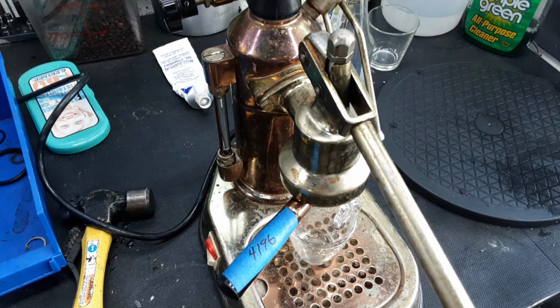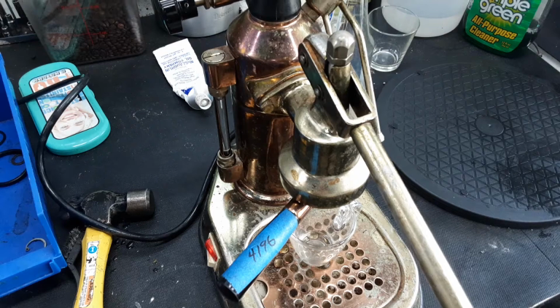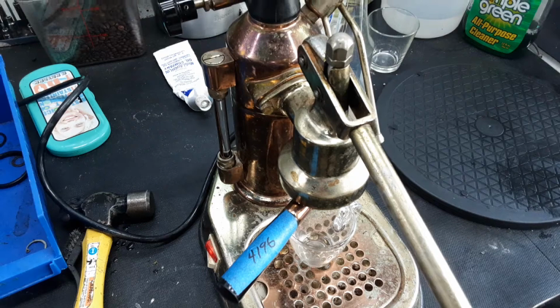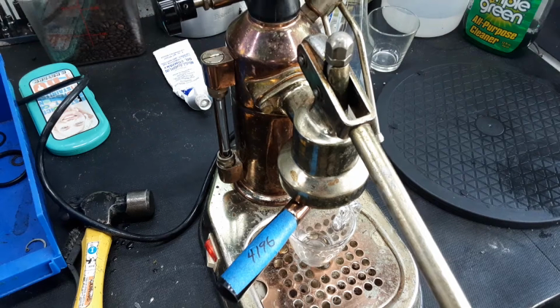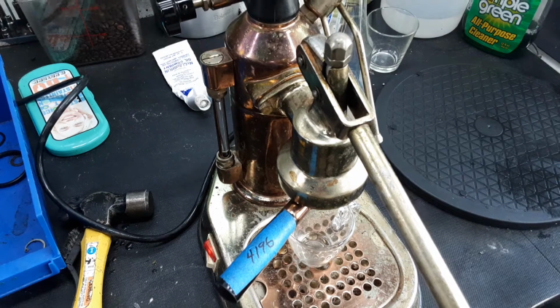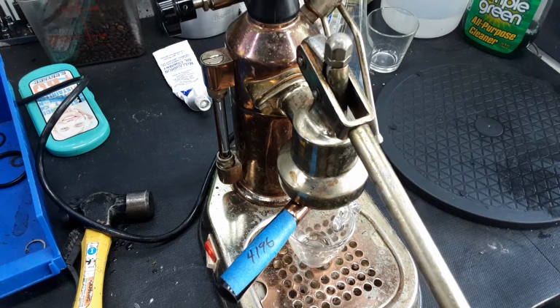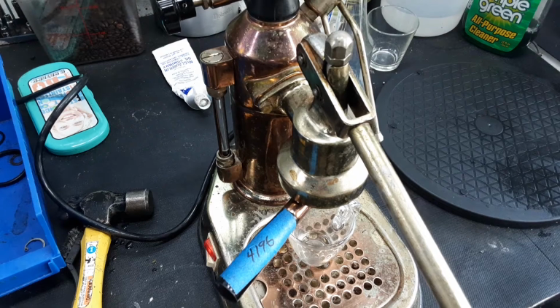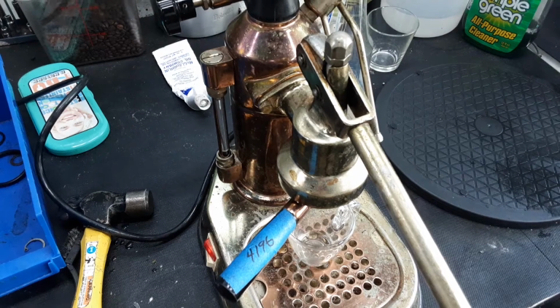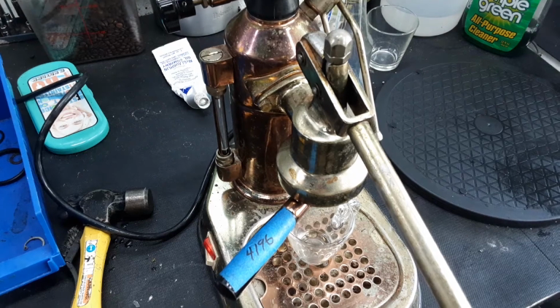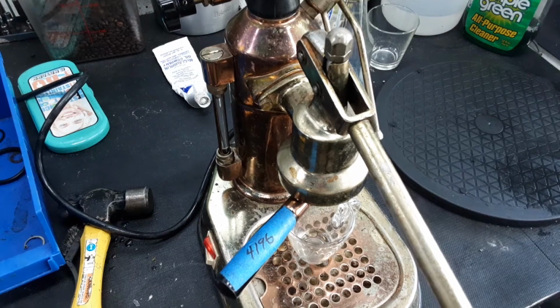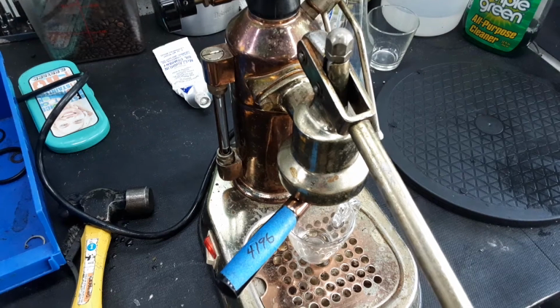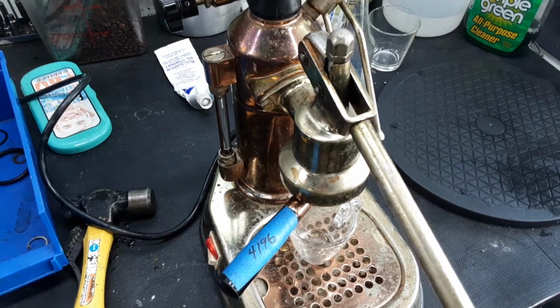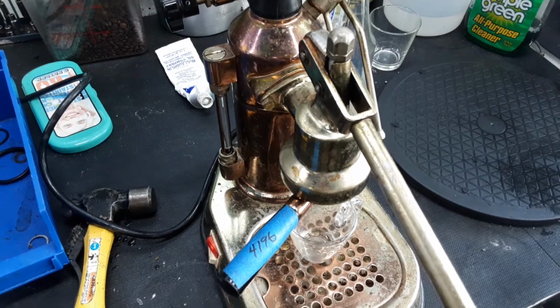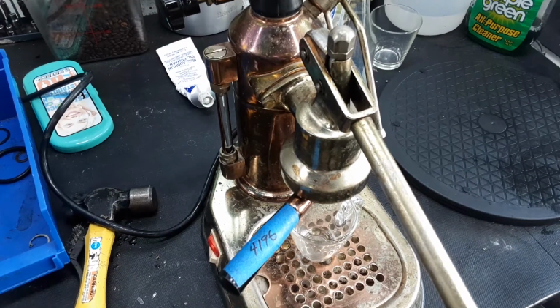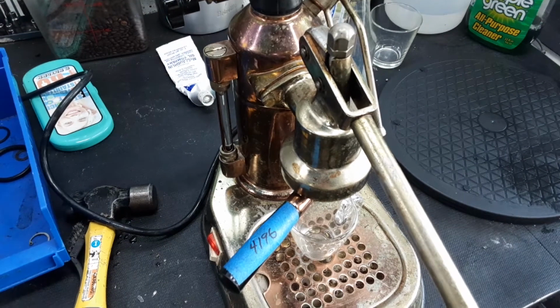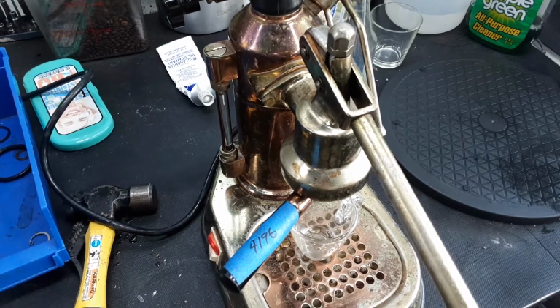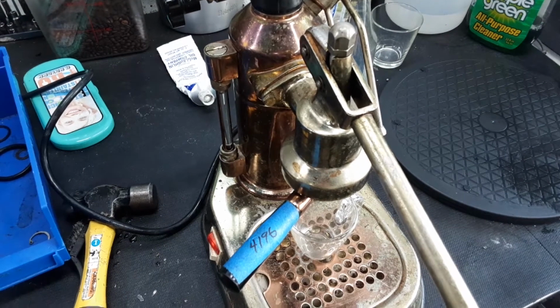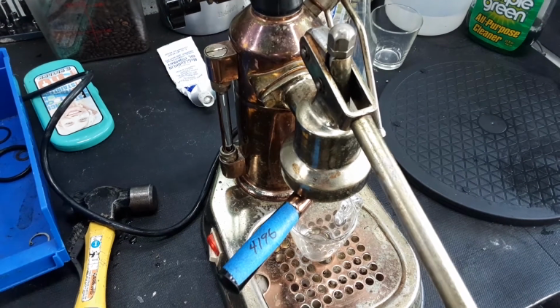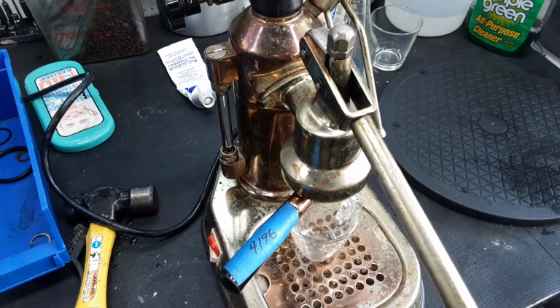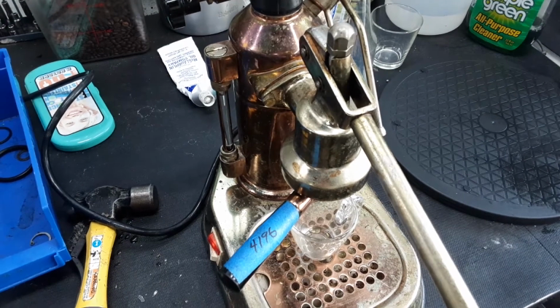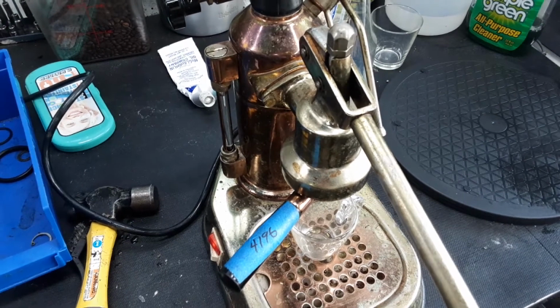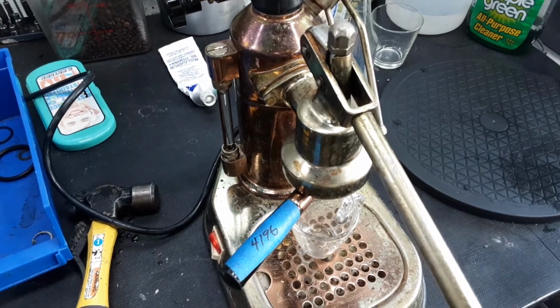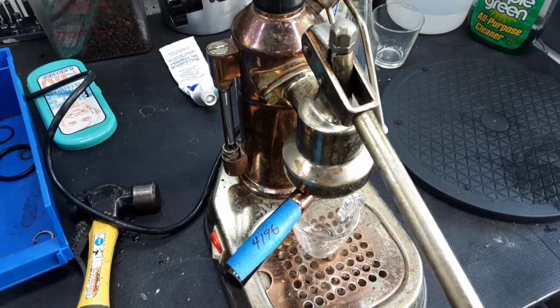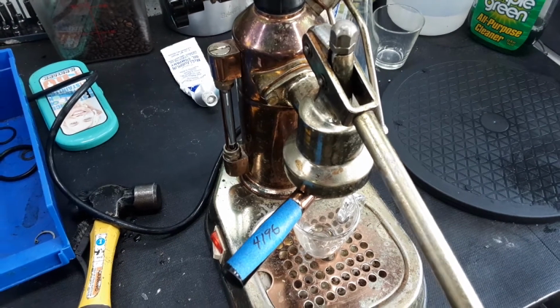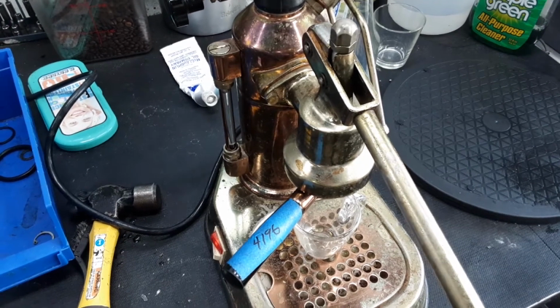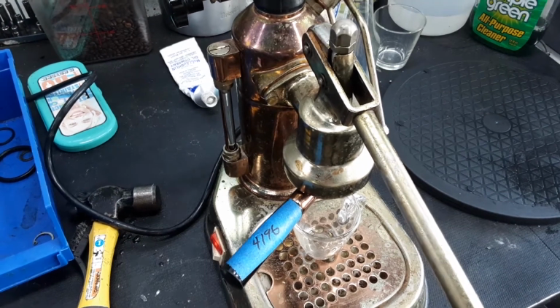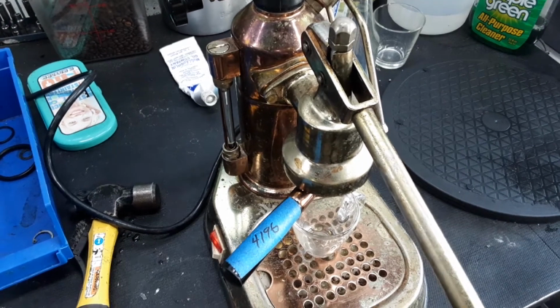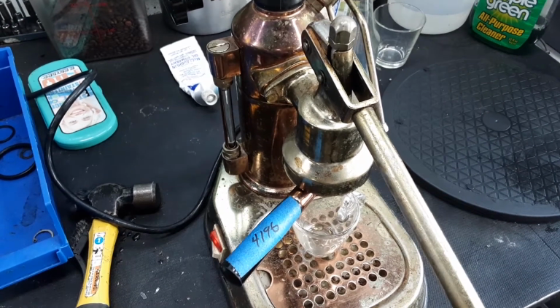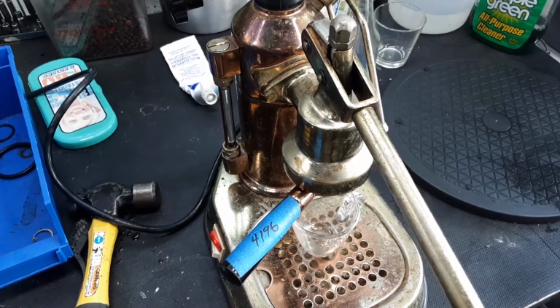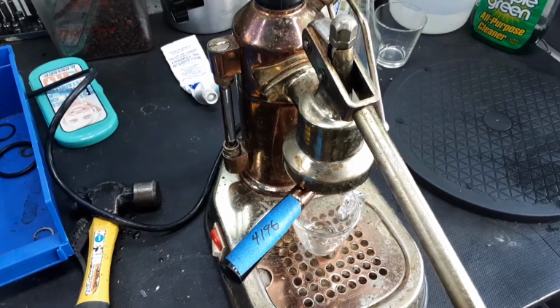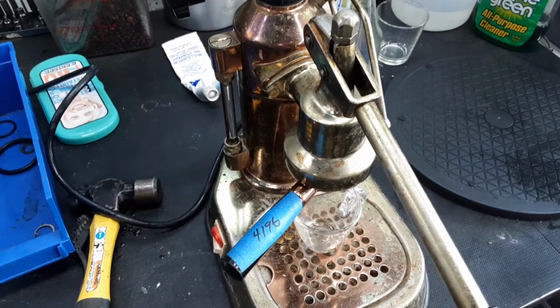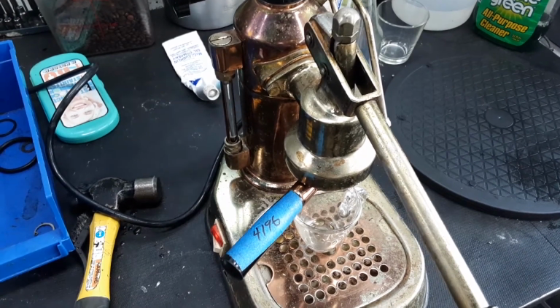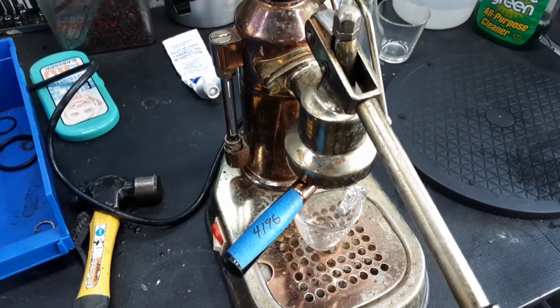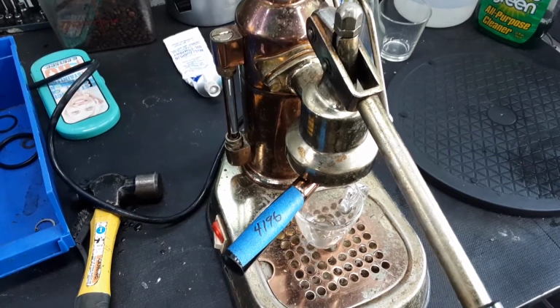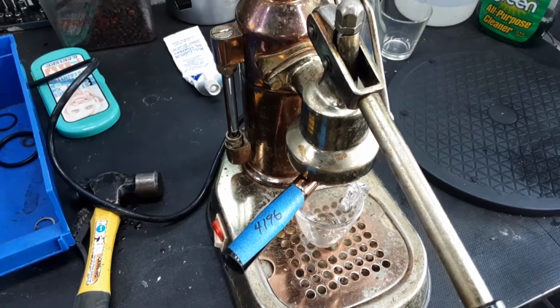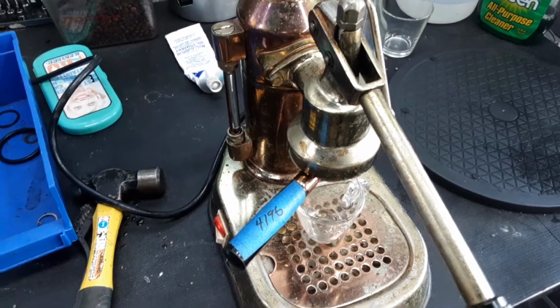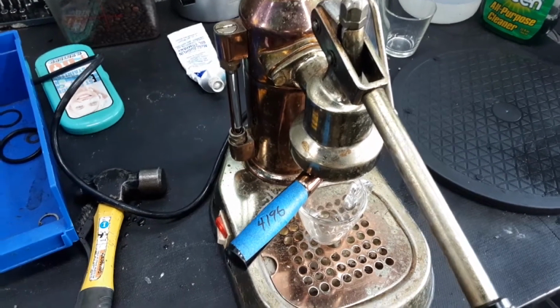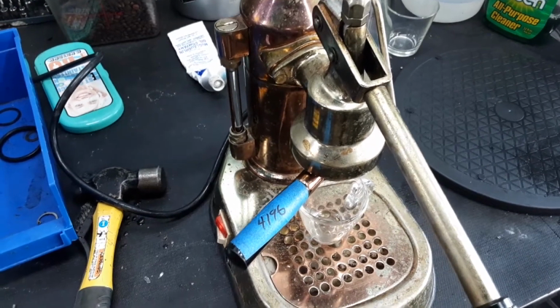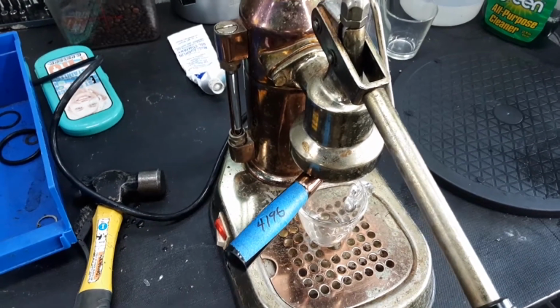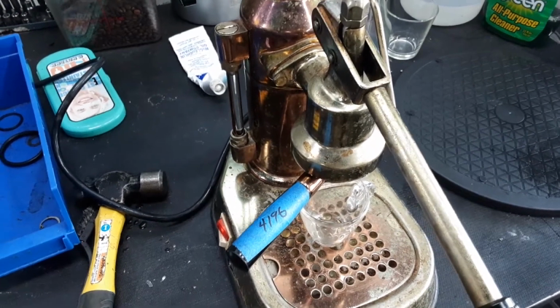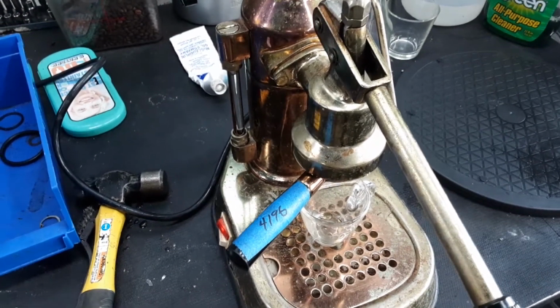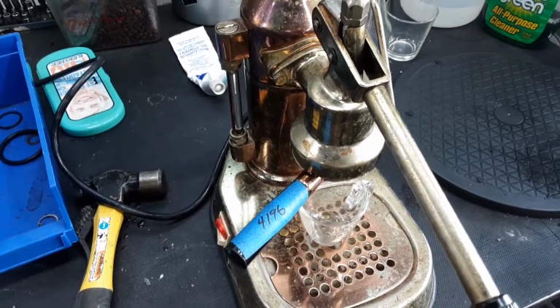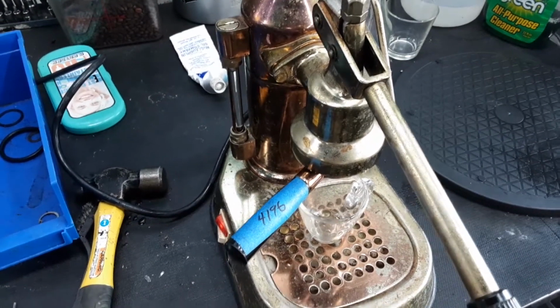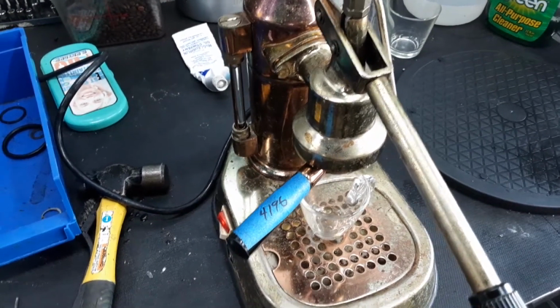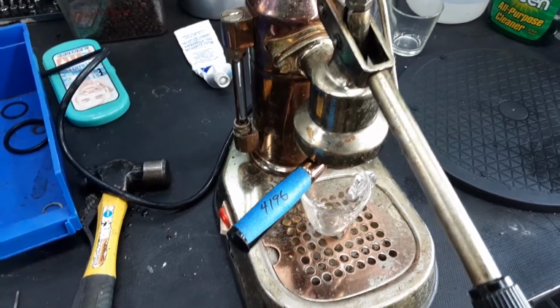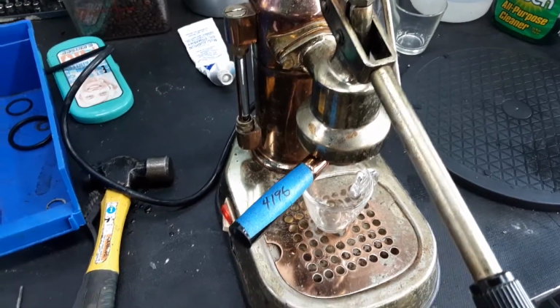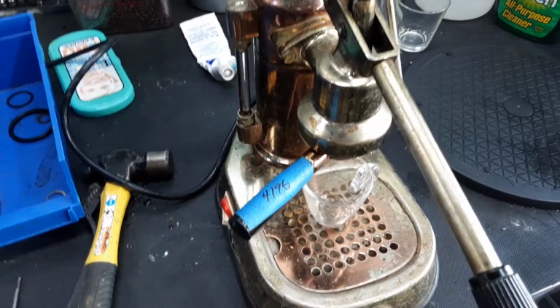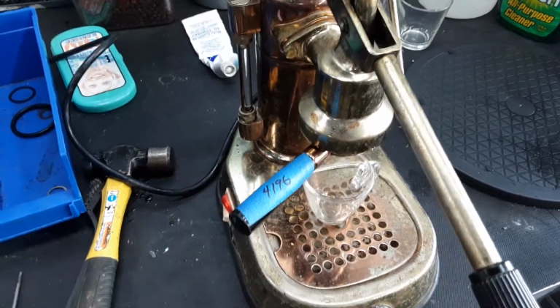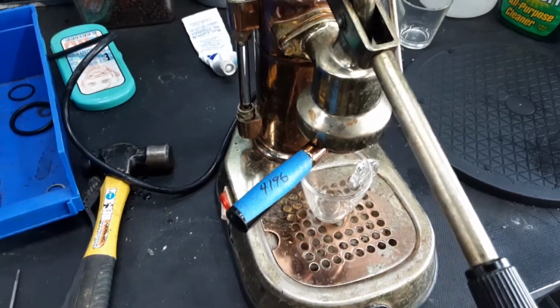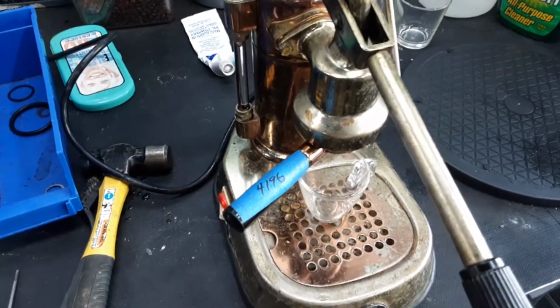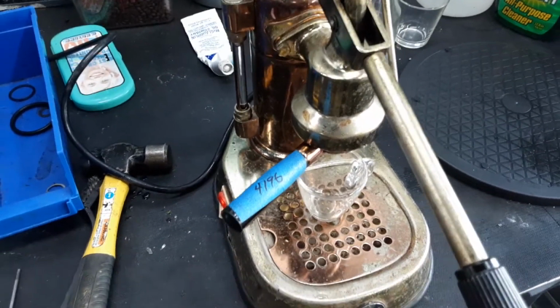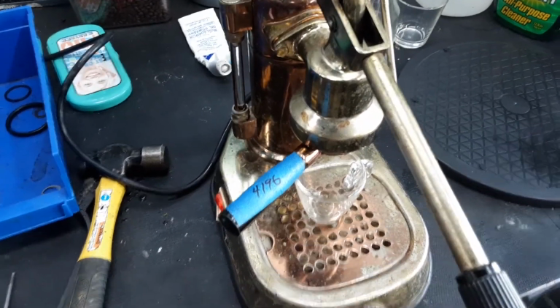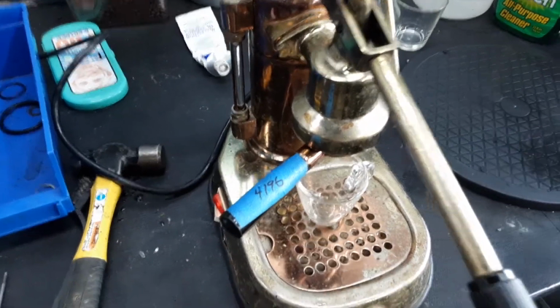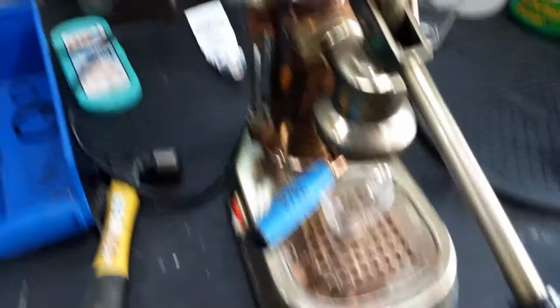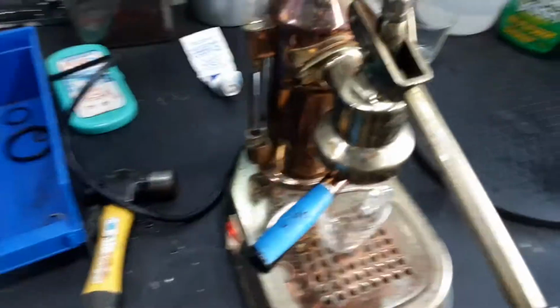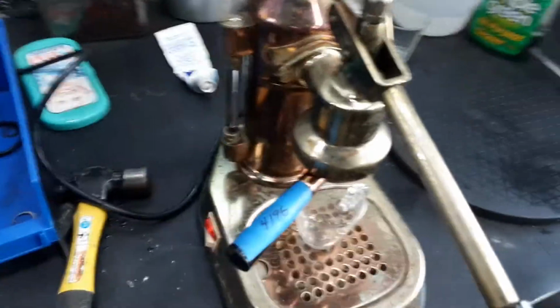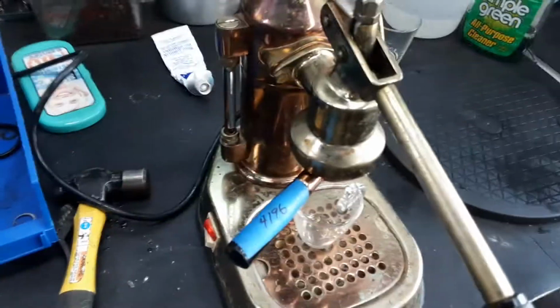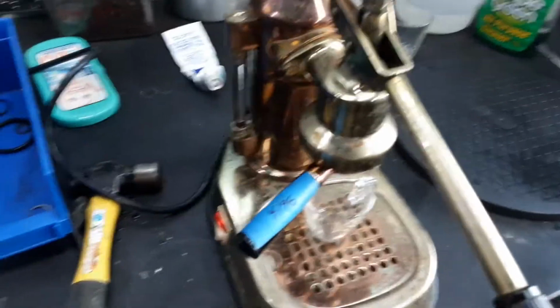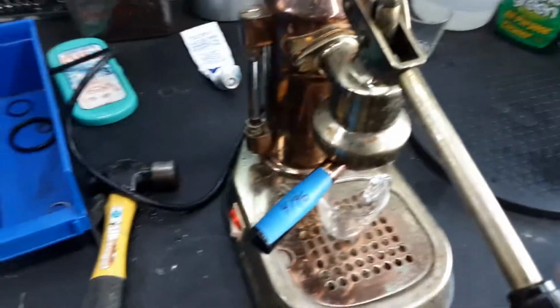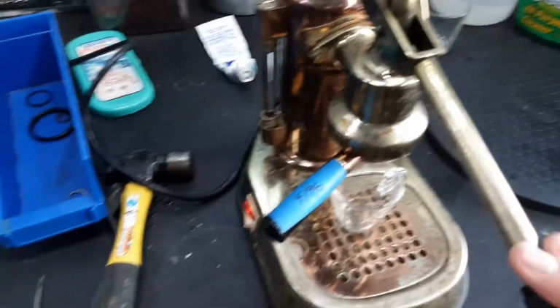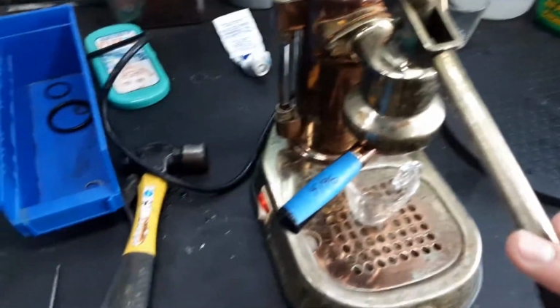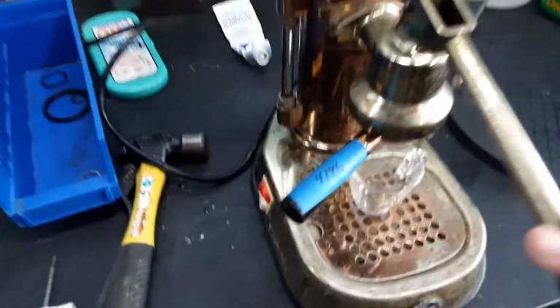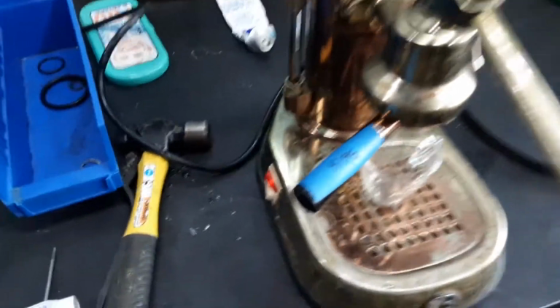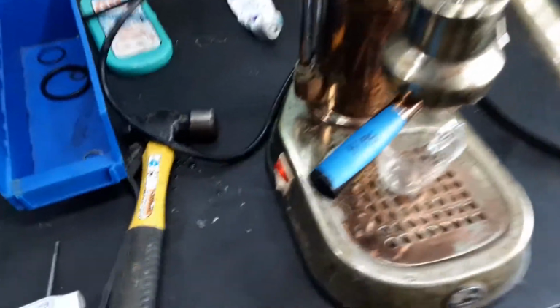Hello and welcome again to Gabby Espresso Machines. Today we're testing a Slava Vonia Espresso Machine and let's go ahead and pull a shot.